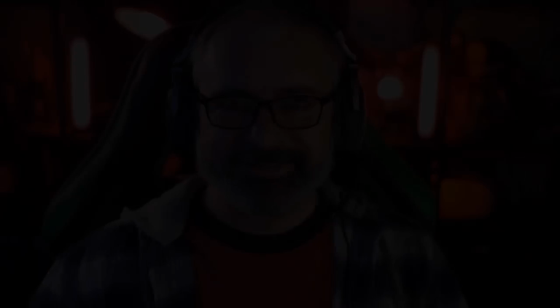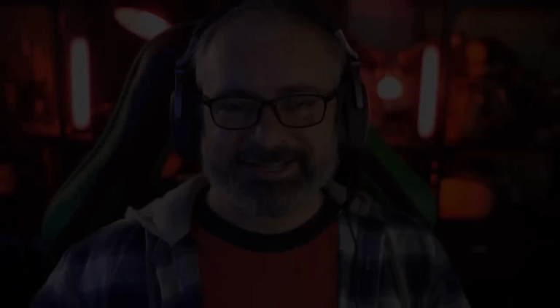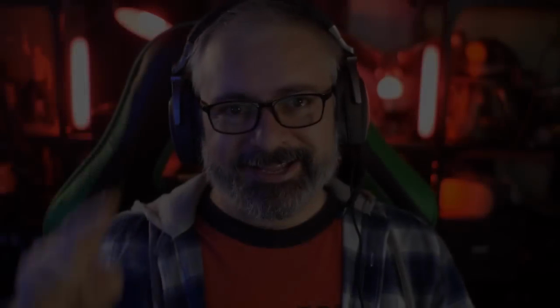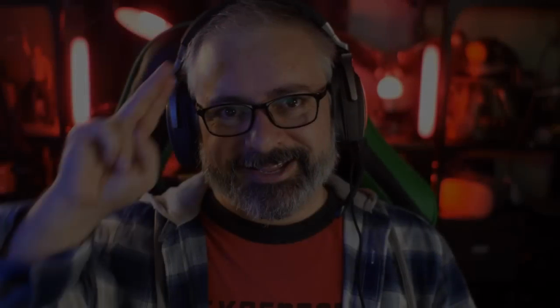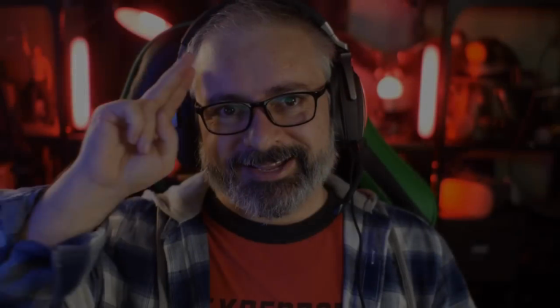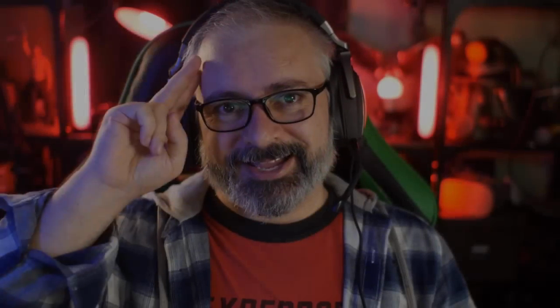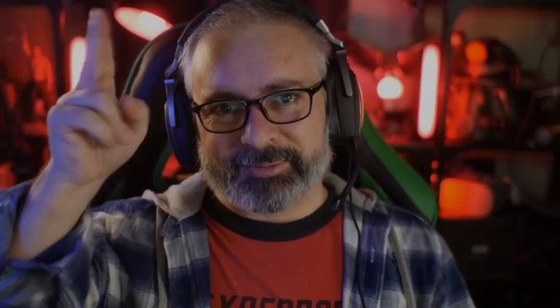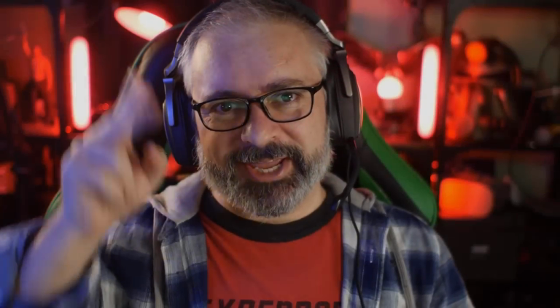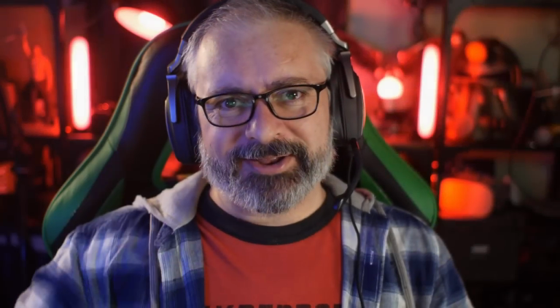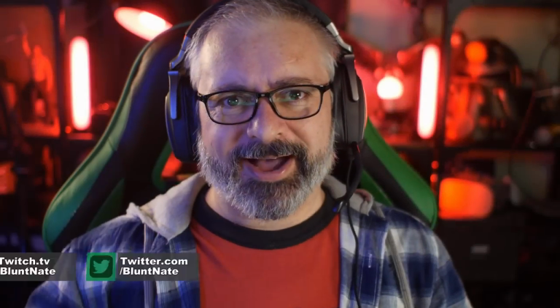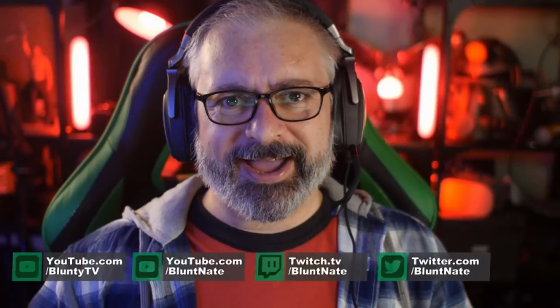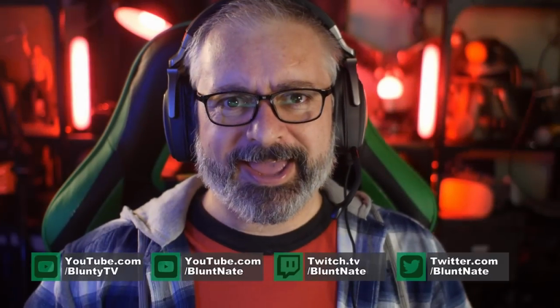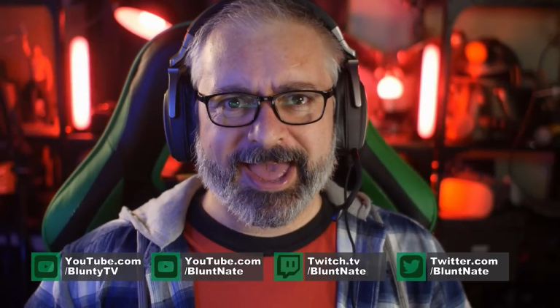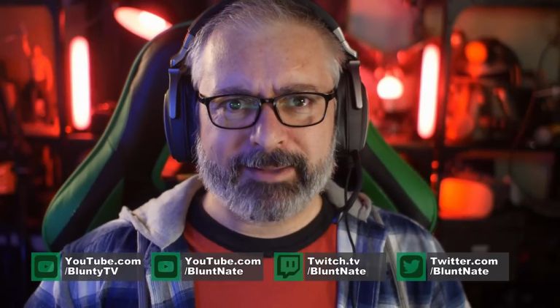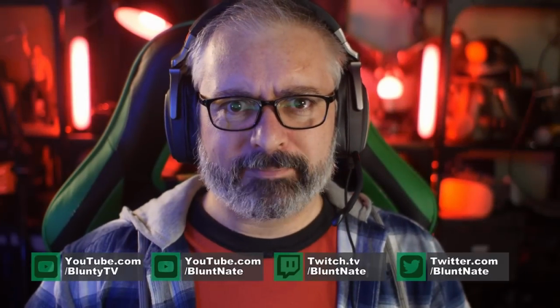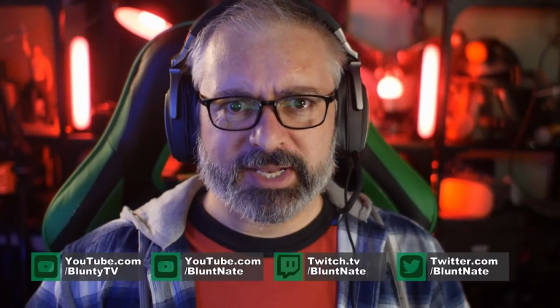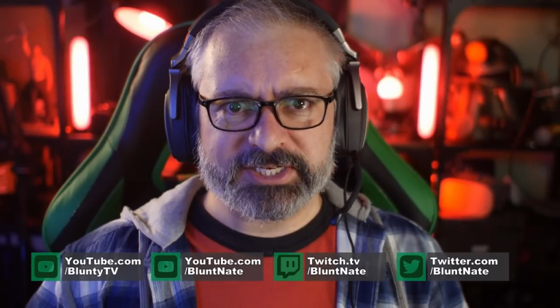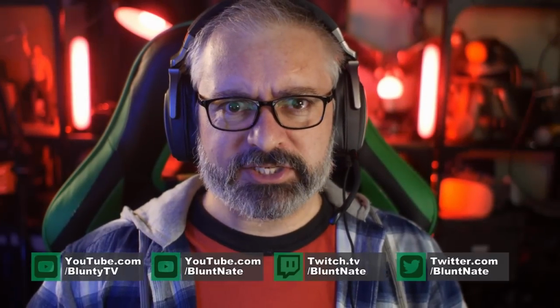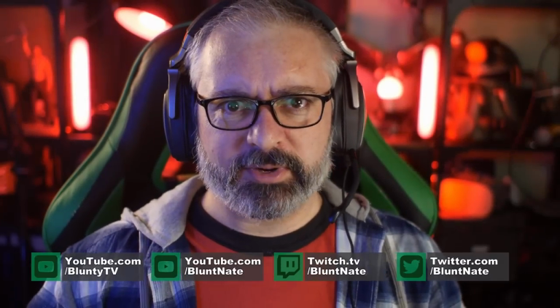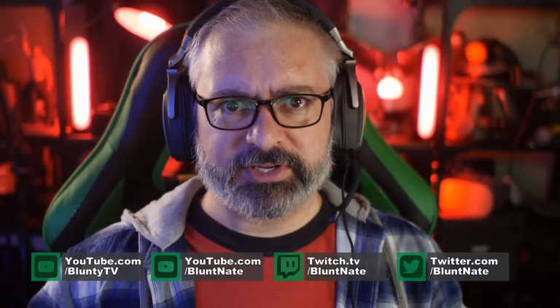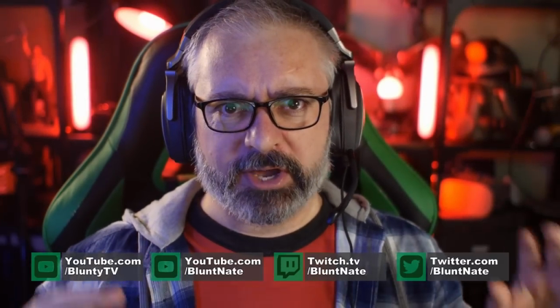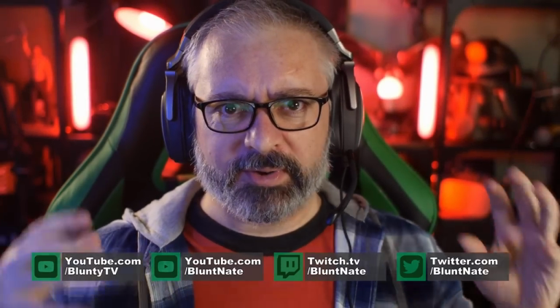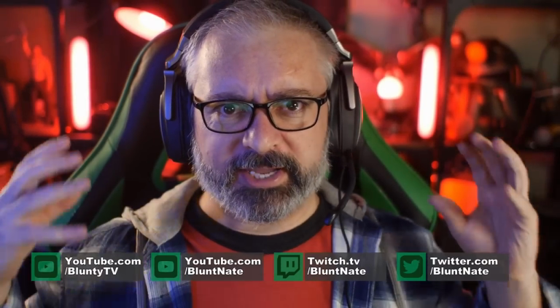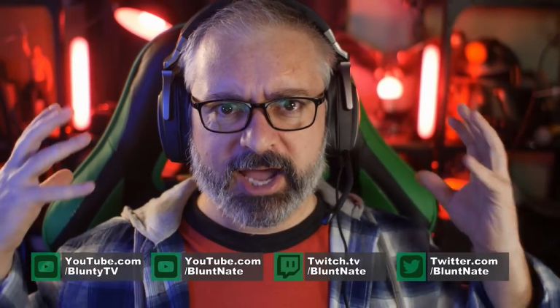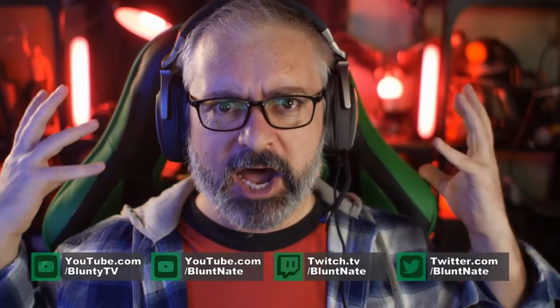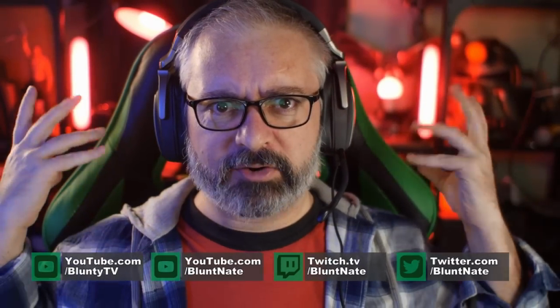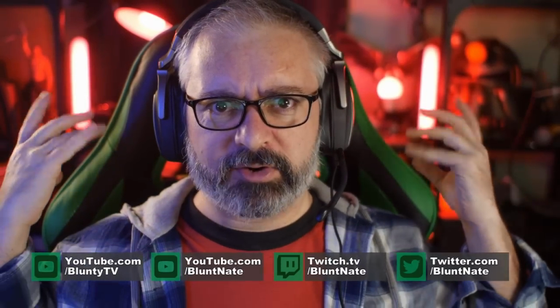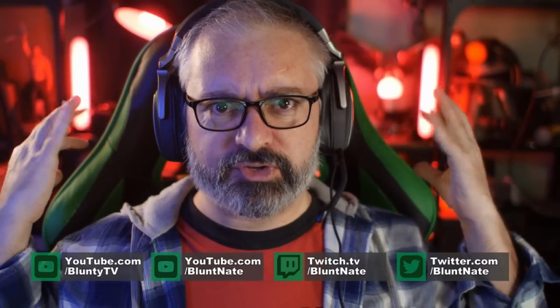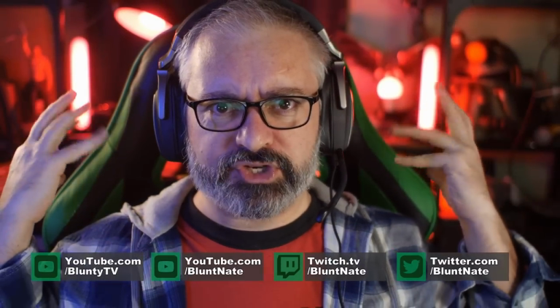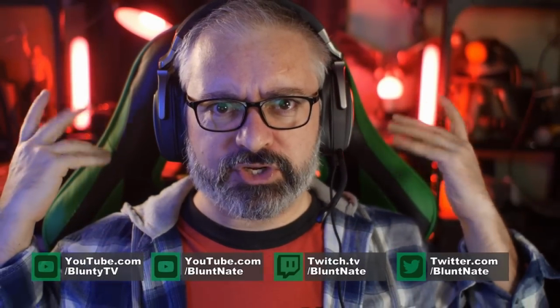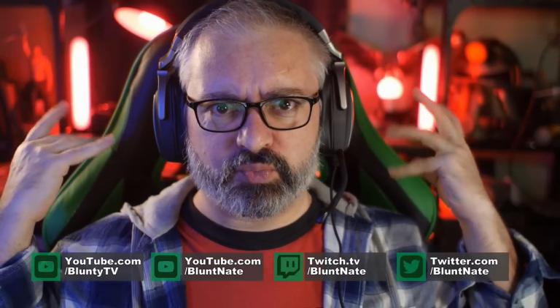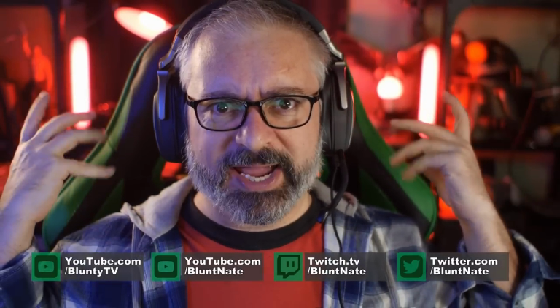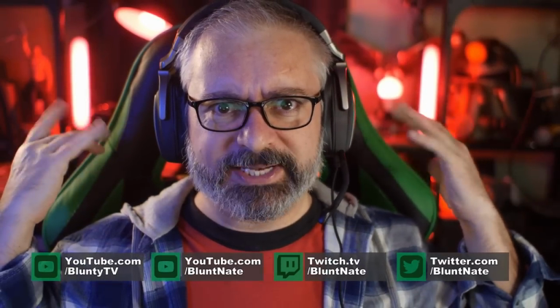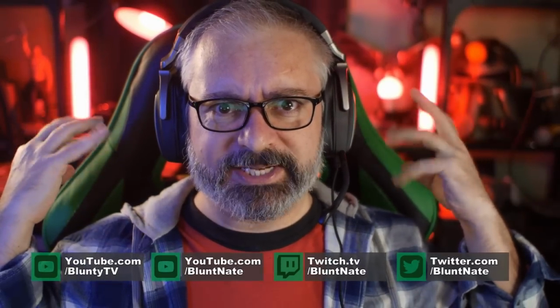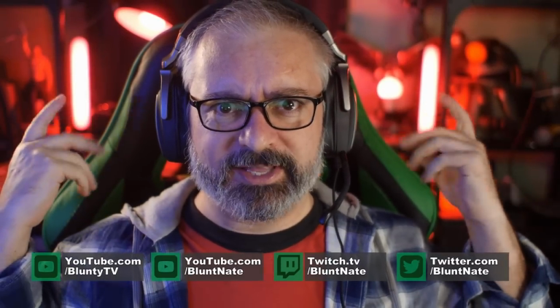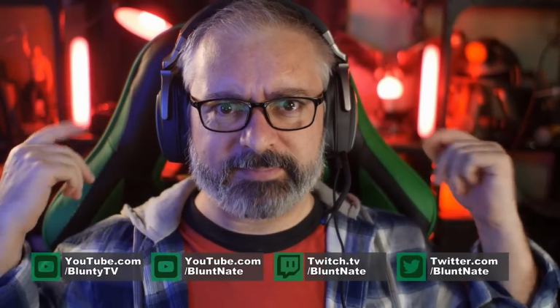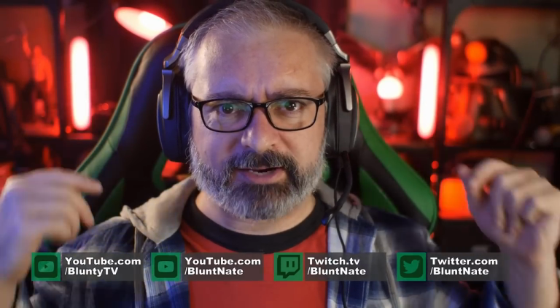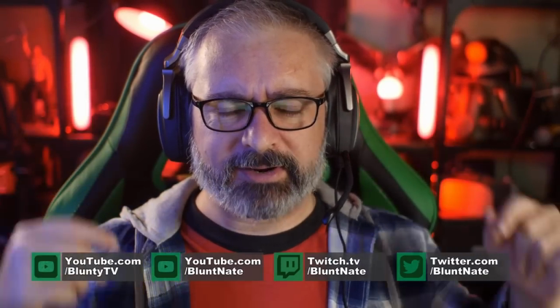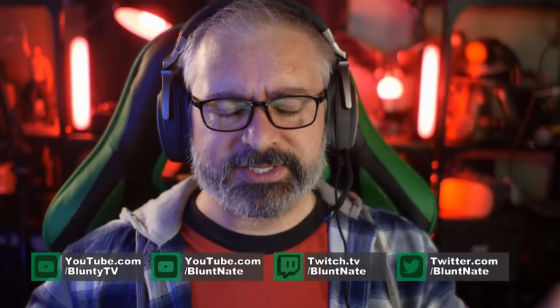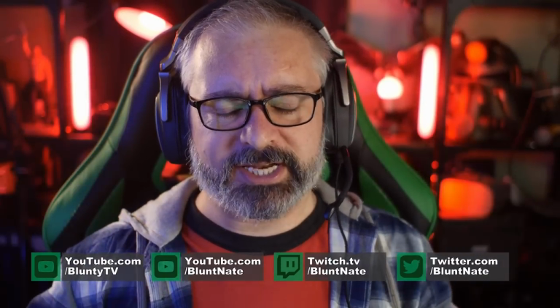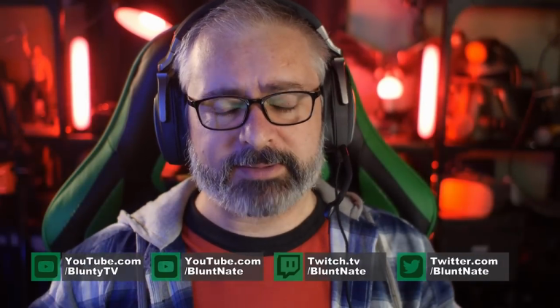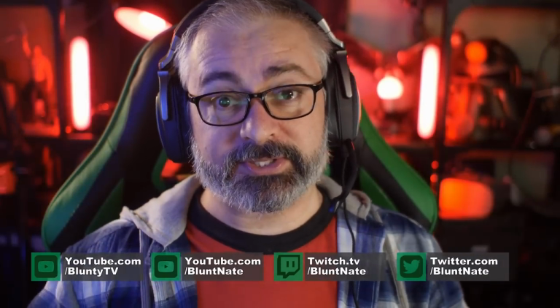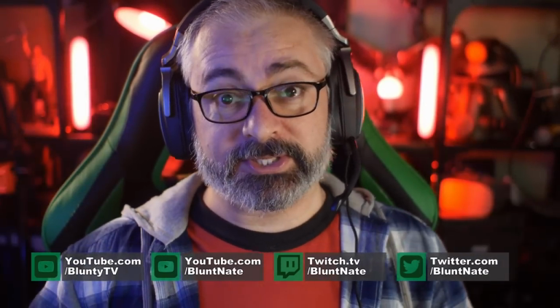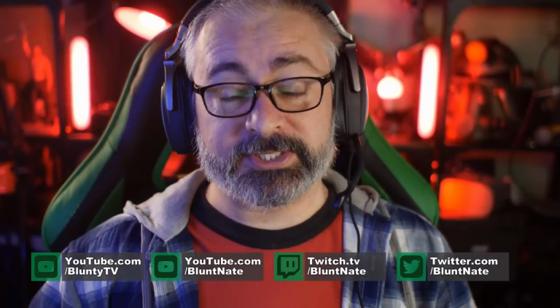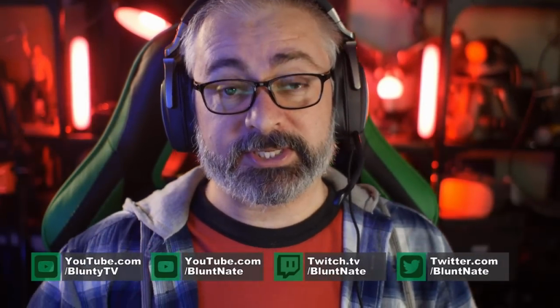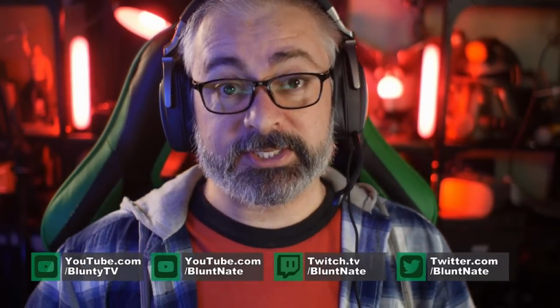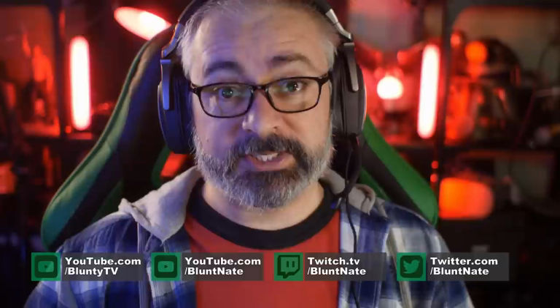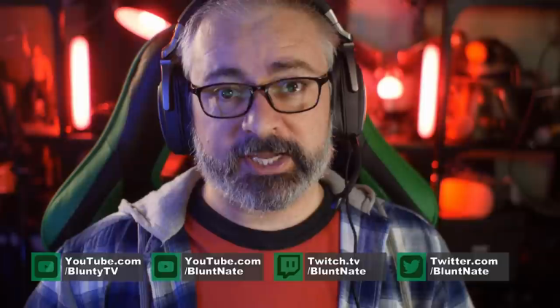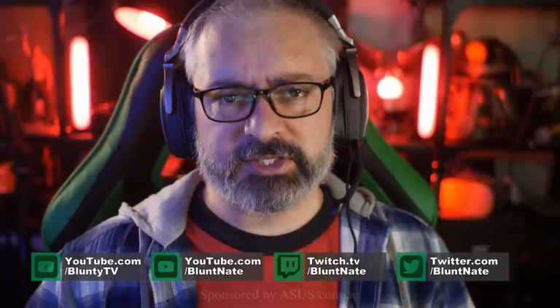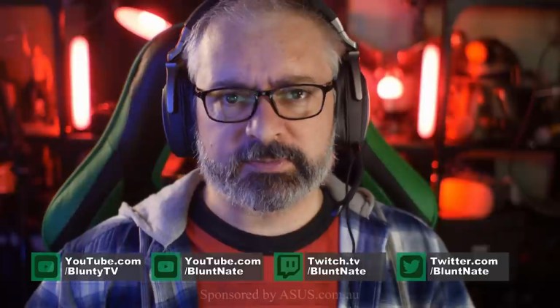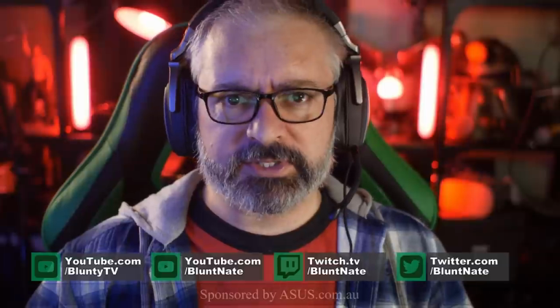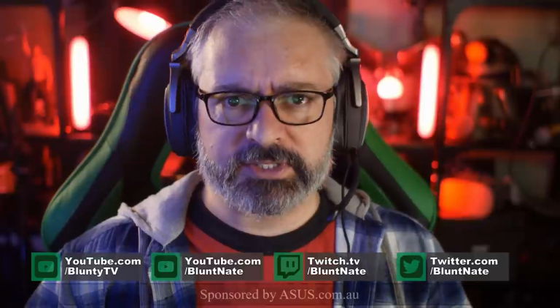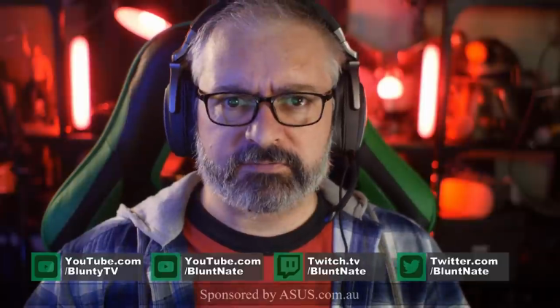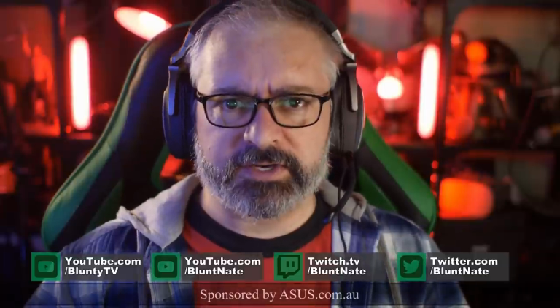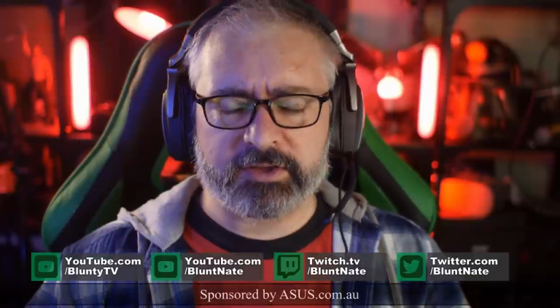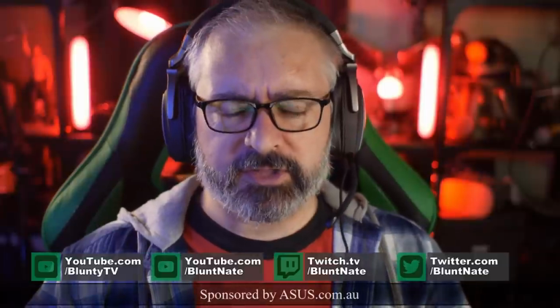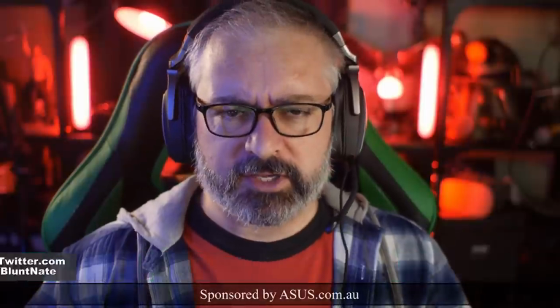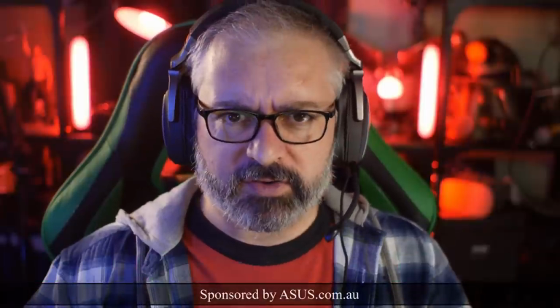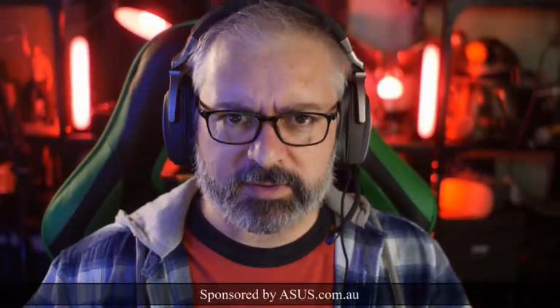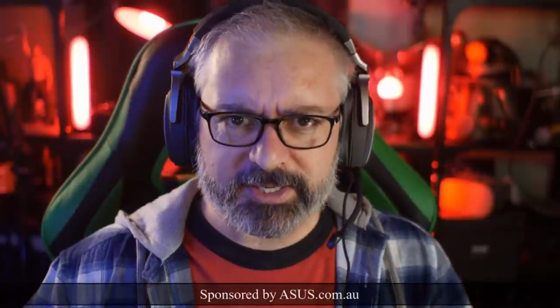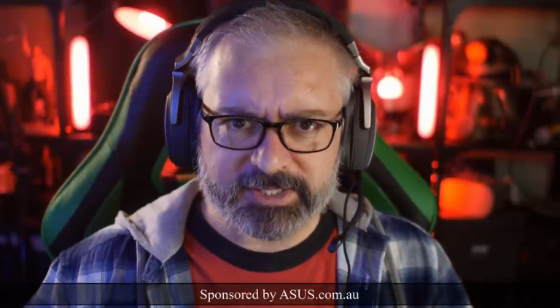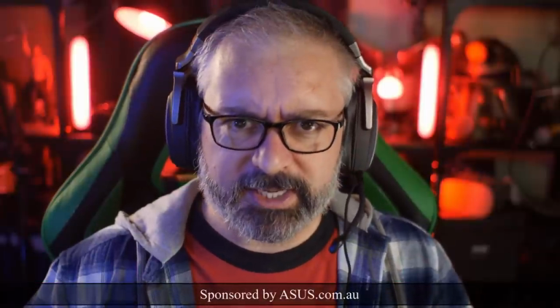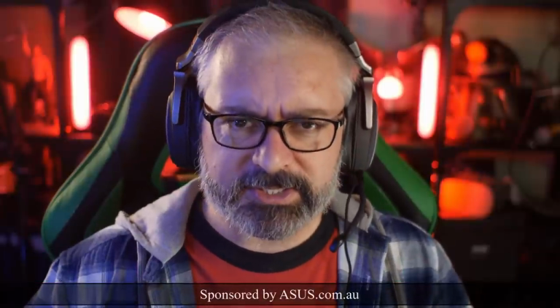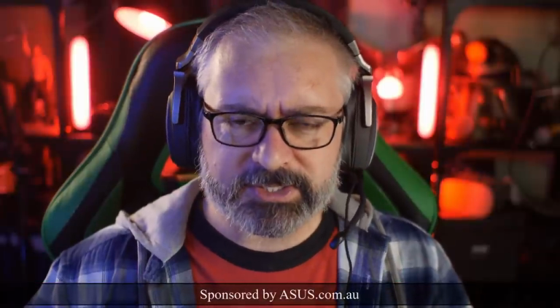Hello again, I am Blunty. We're going ROG red in the background today because this is a sponsored video. Thank you very much, Asus.